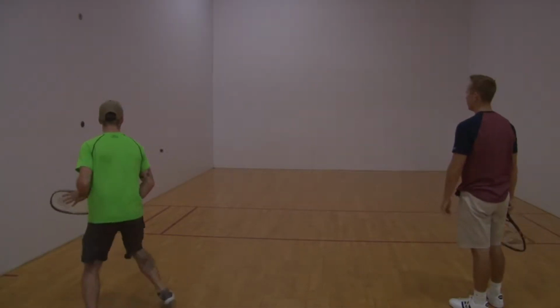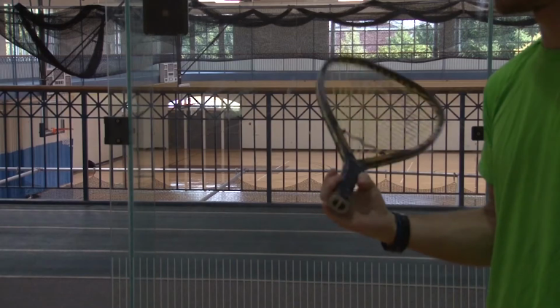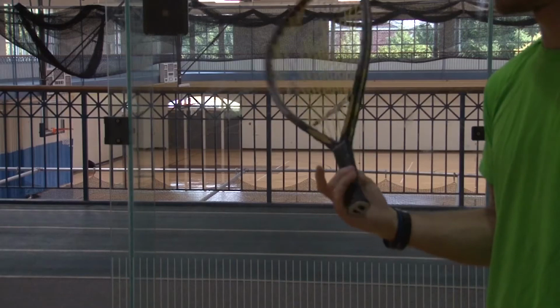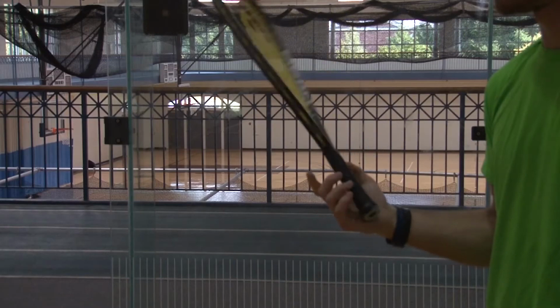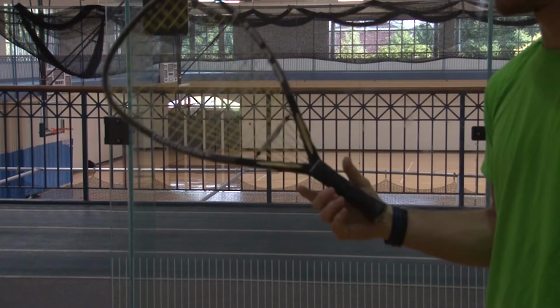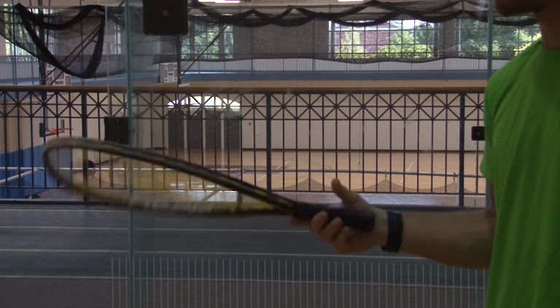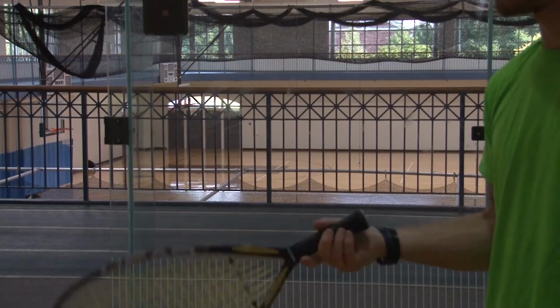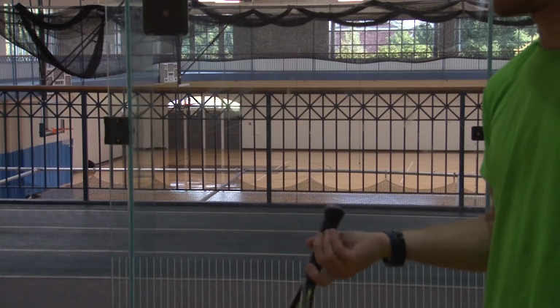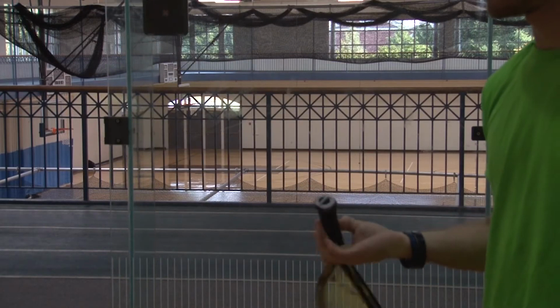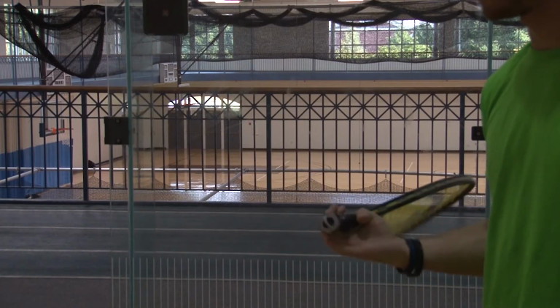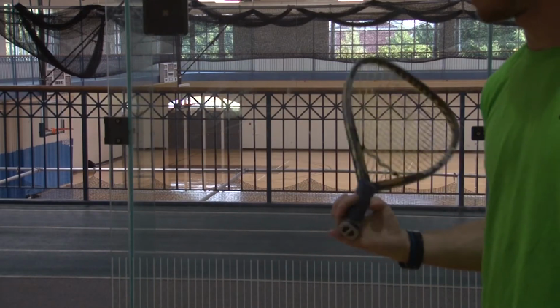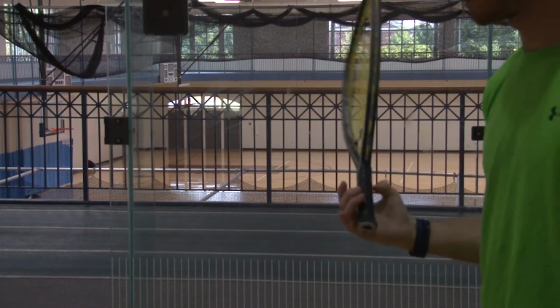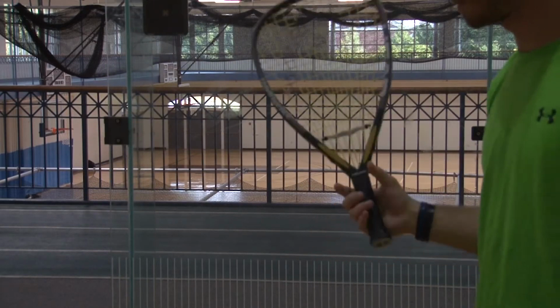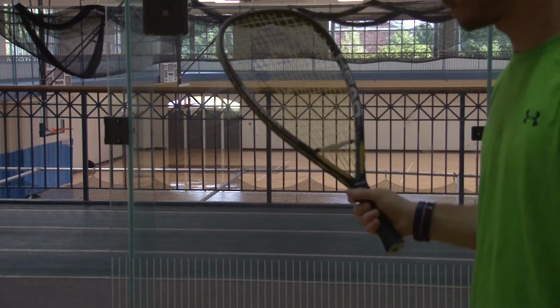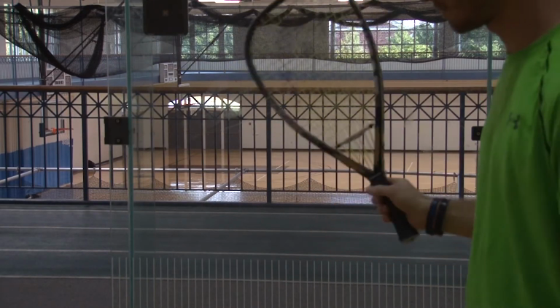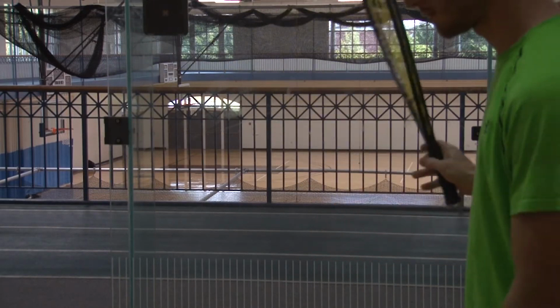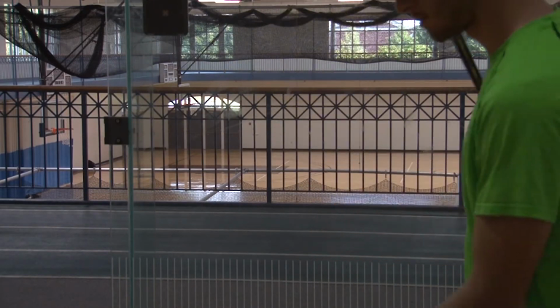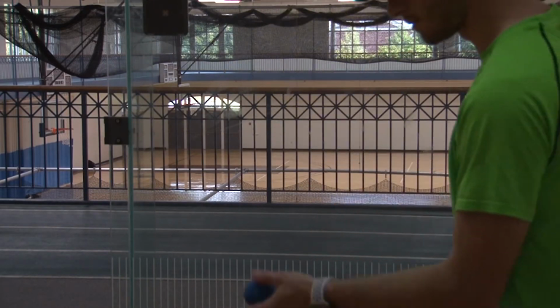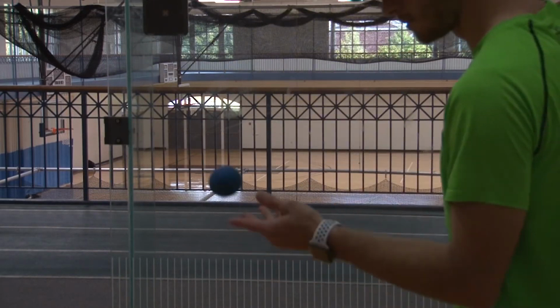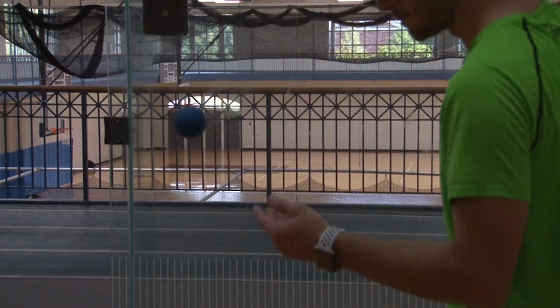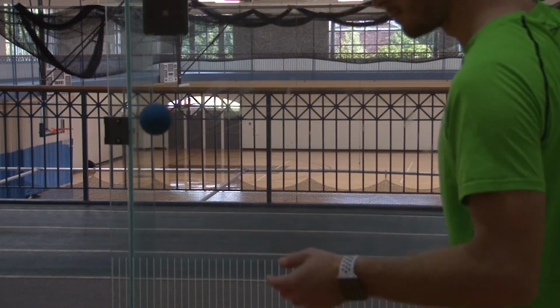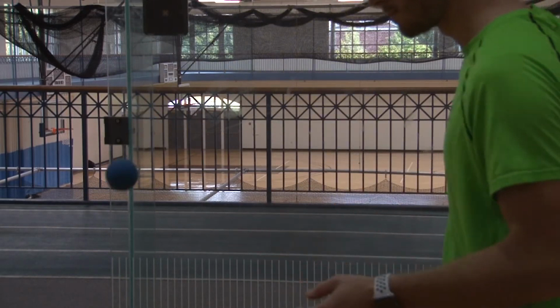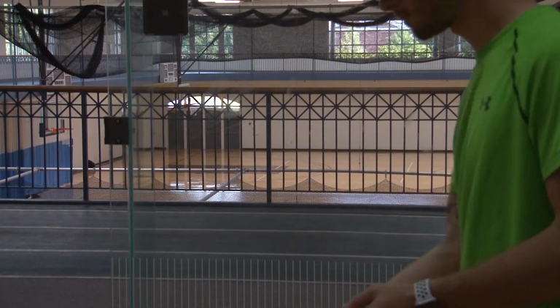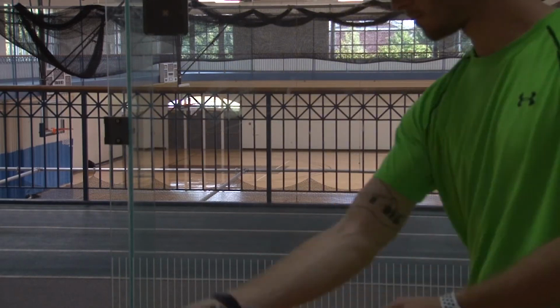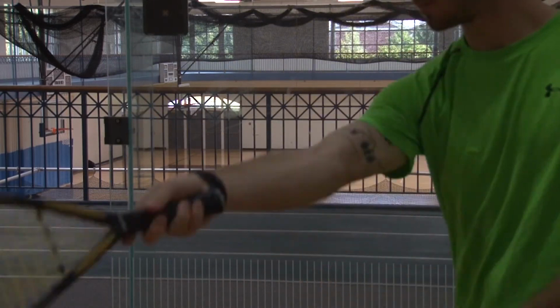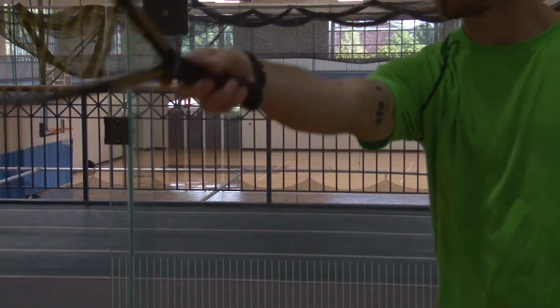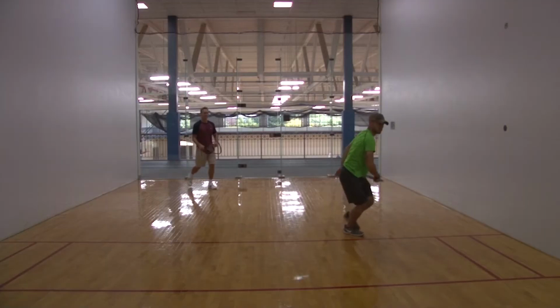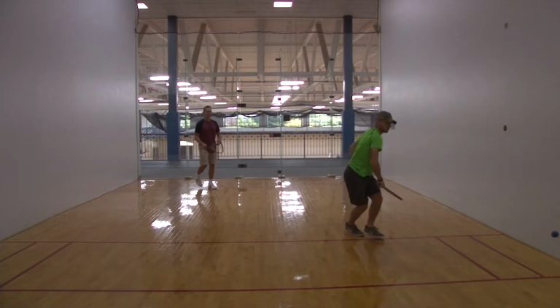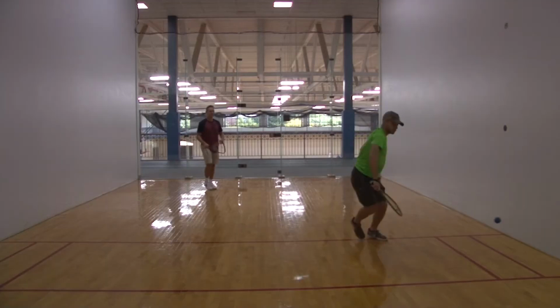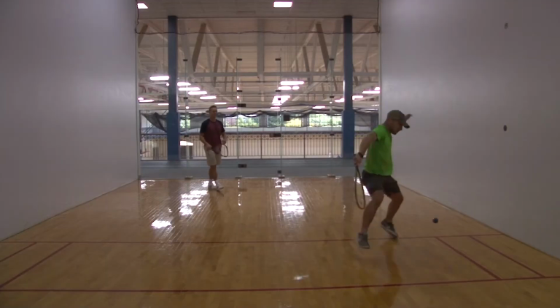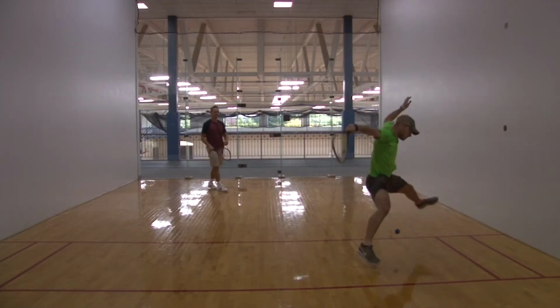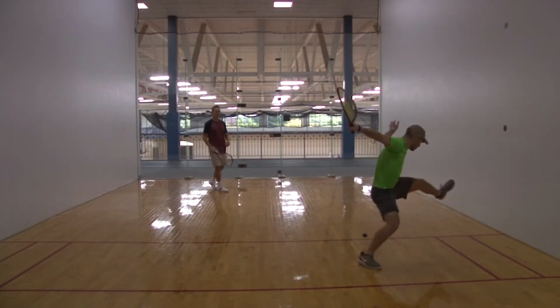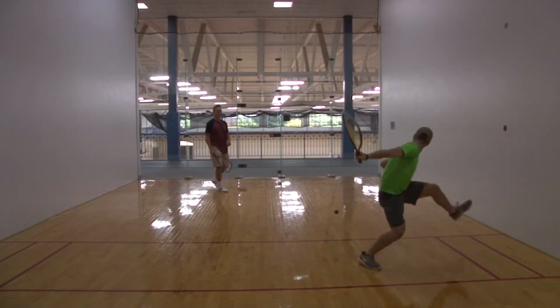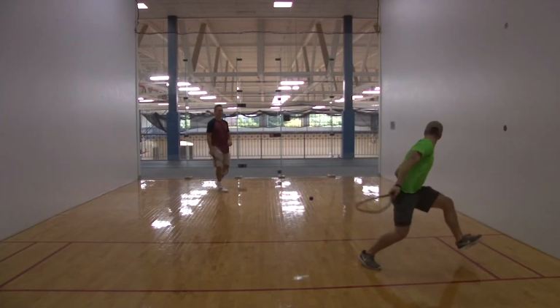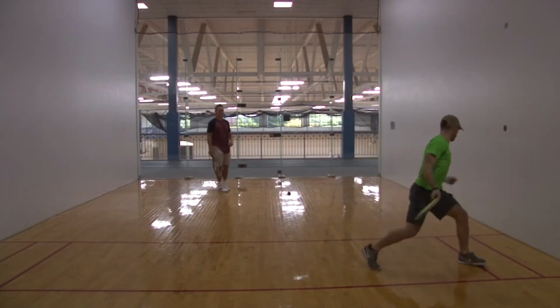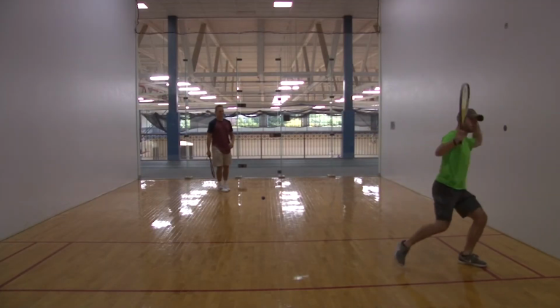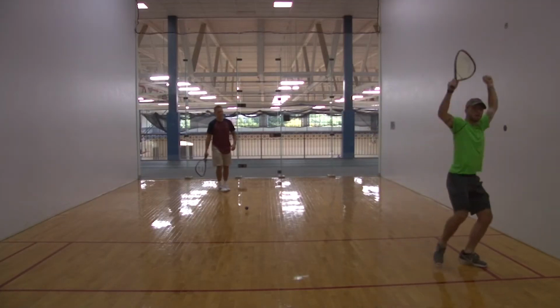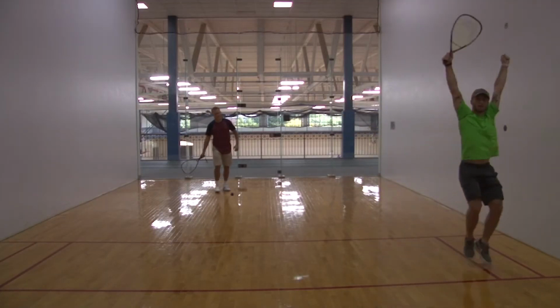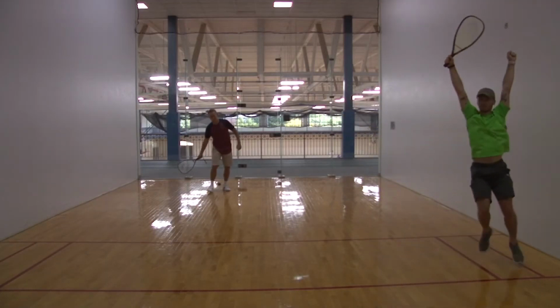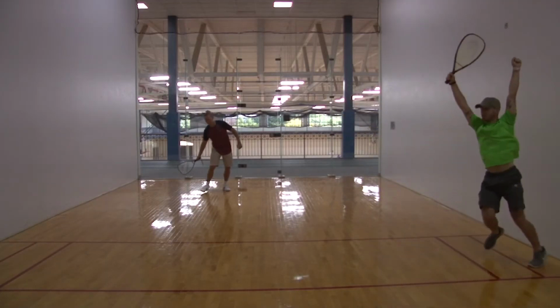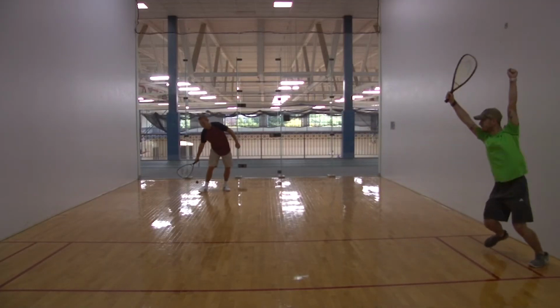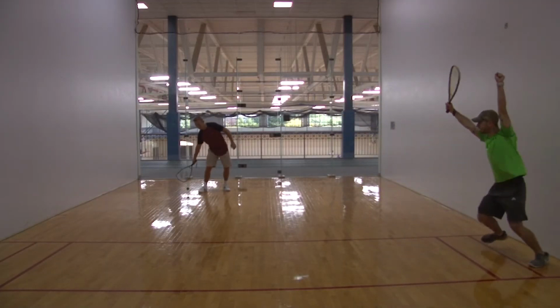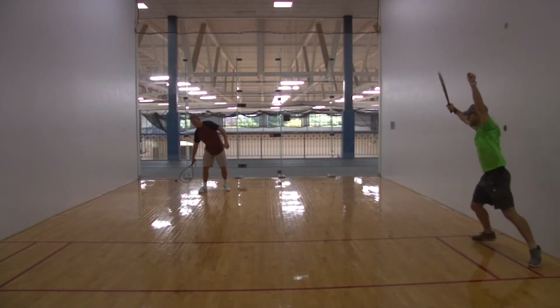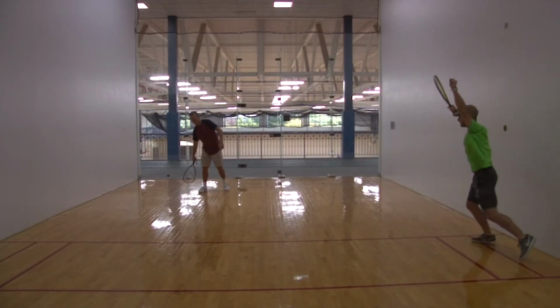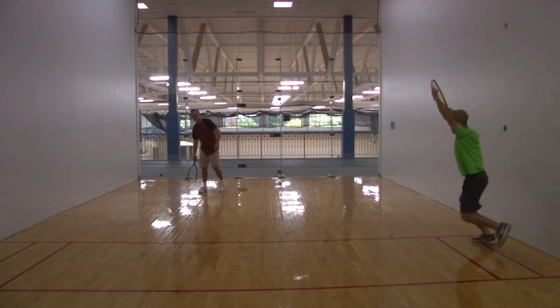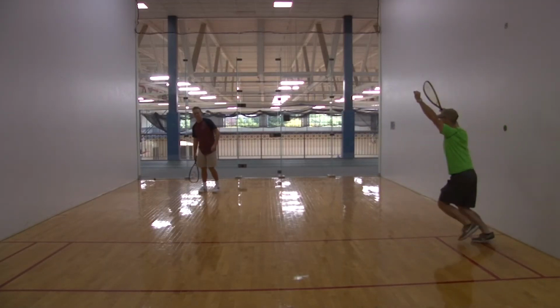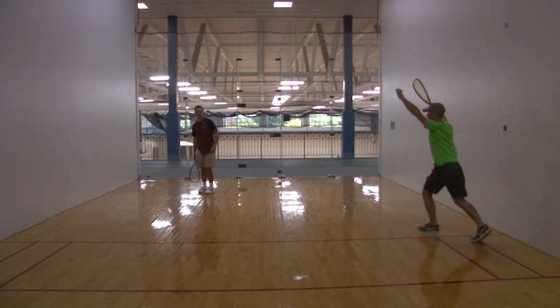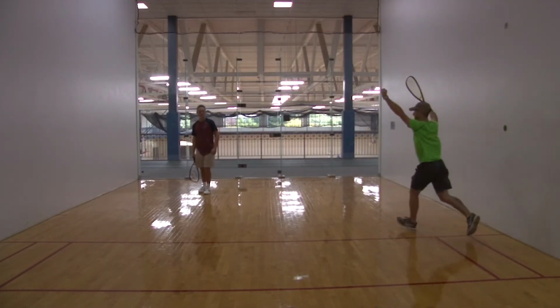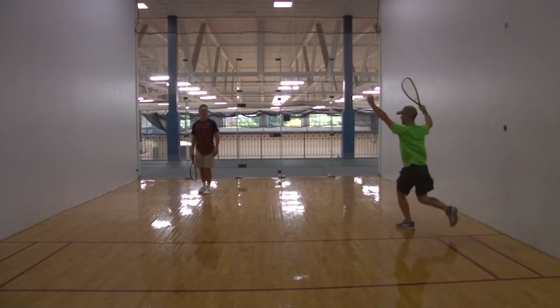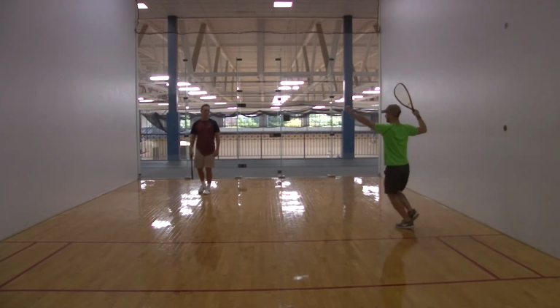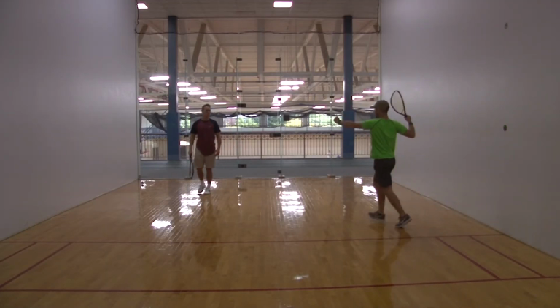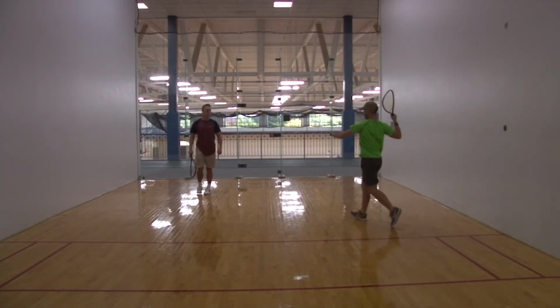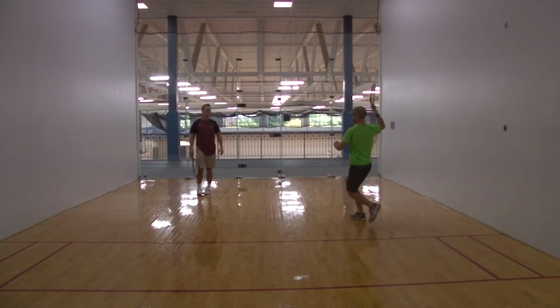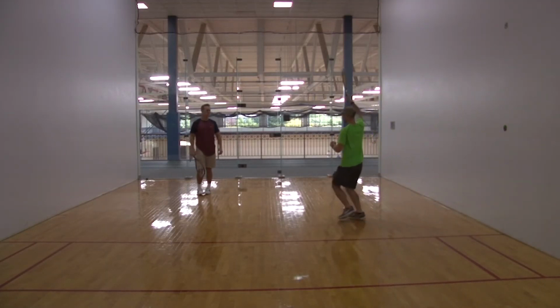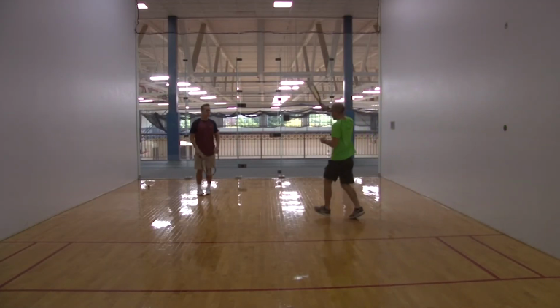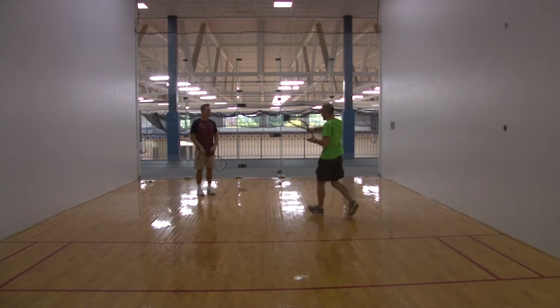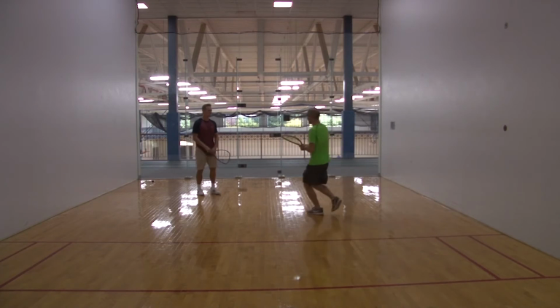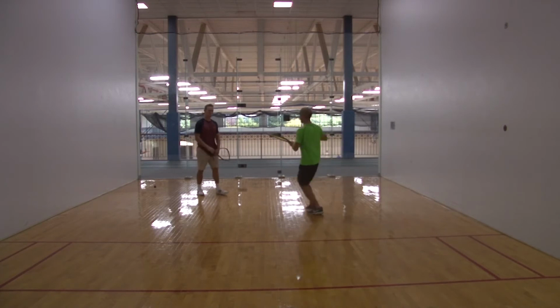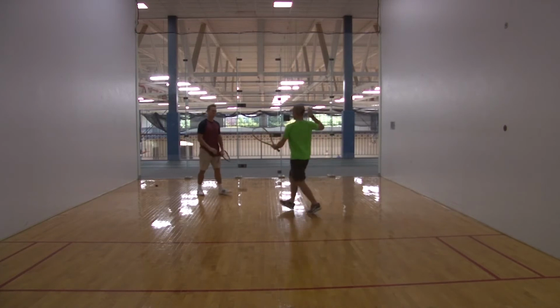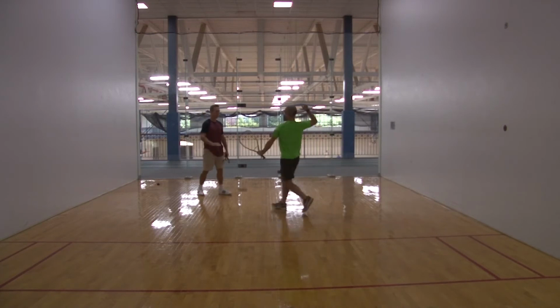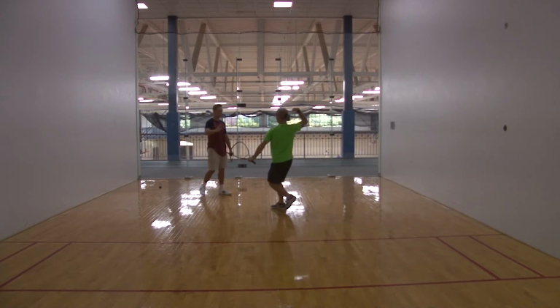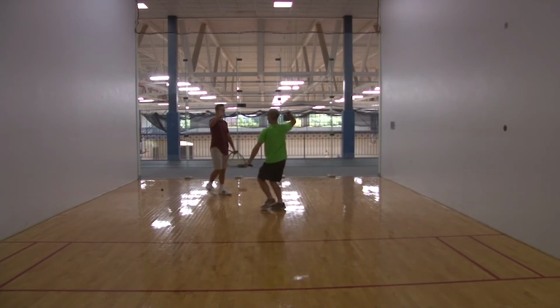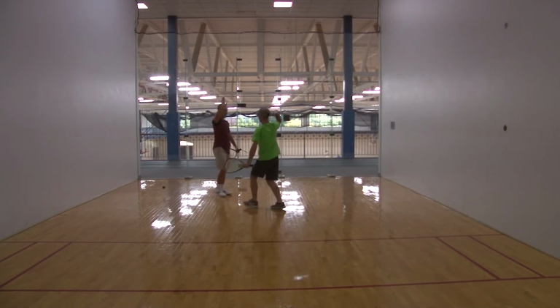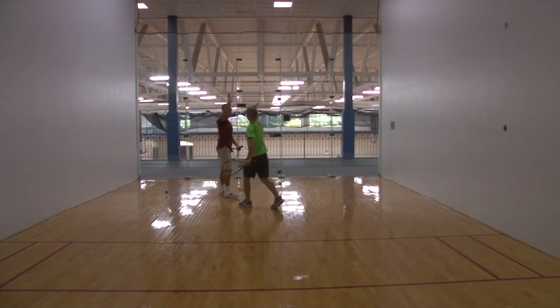Whether you are a beginner or a racquetball whiz, the accepting culture here at Hanover welcomes anyone to the court.